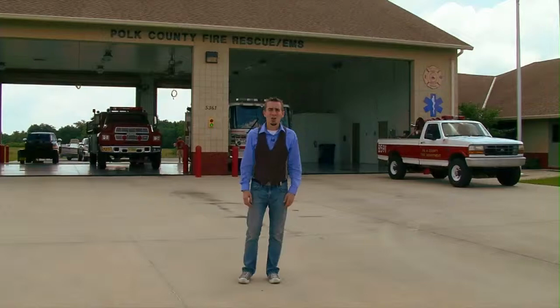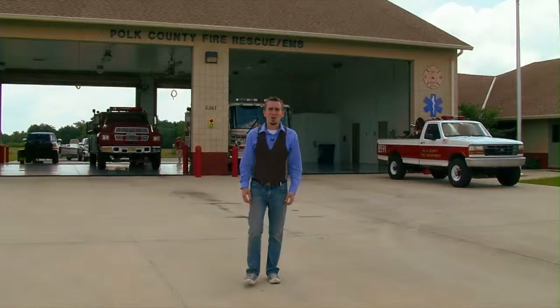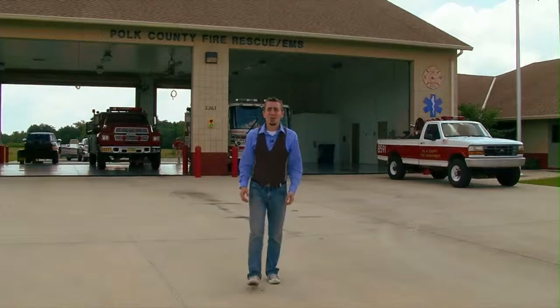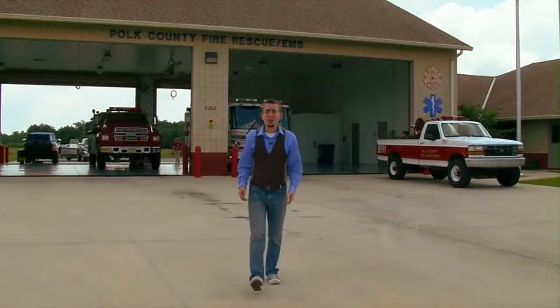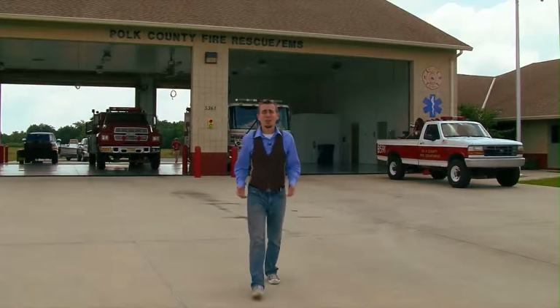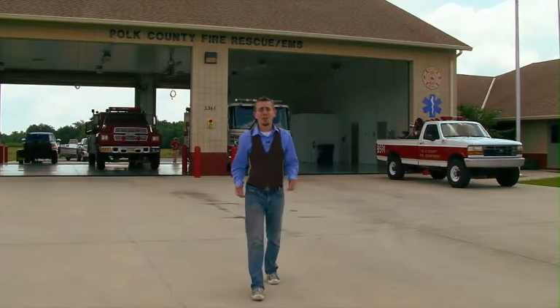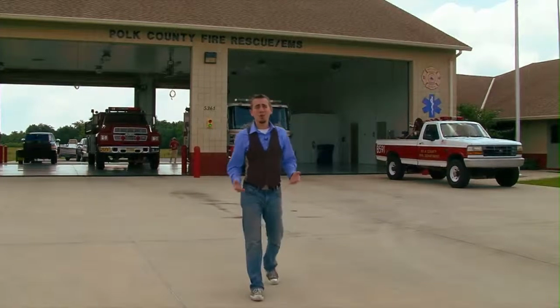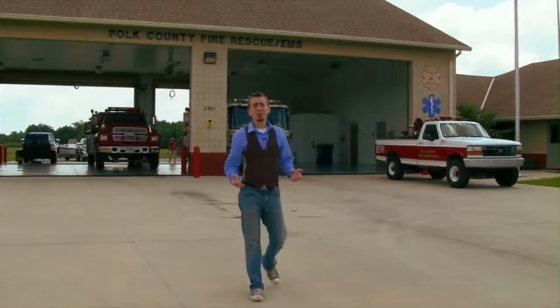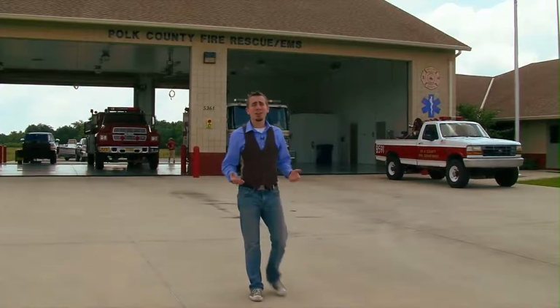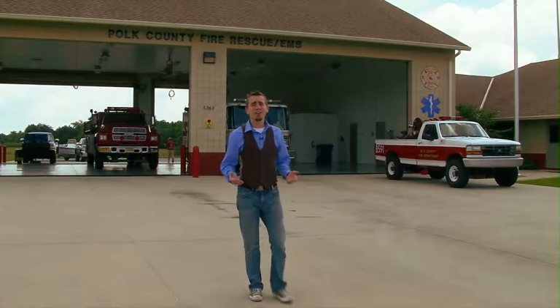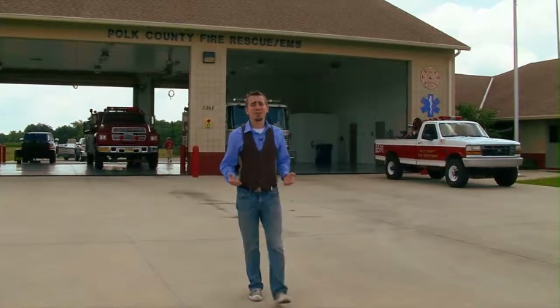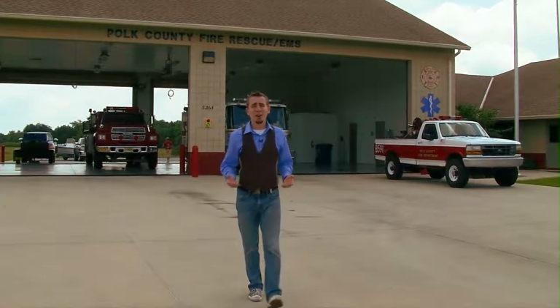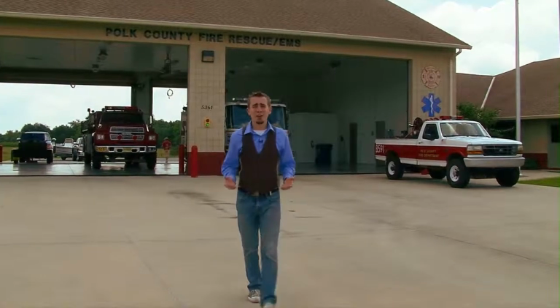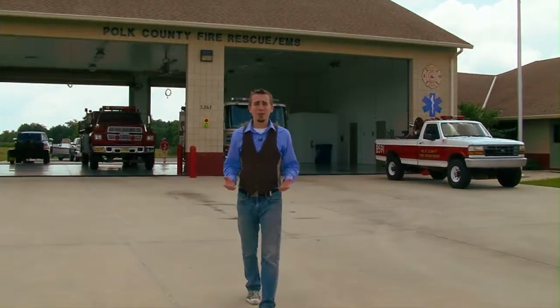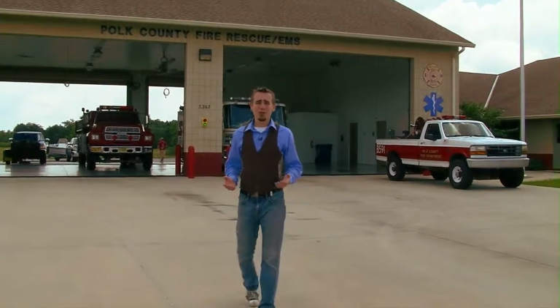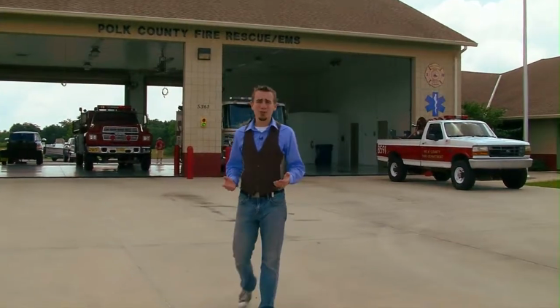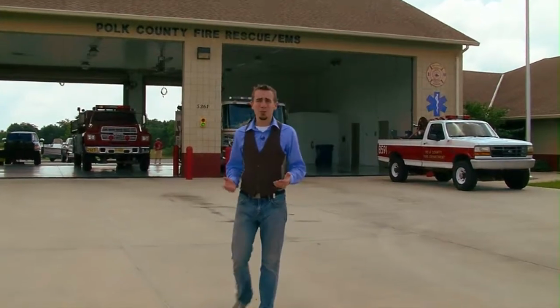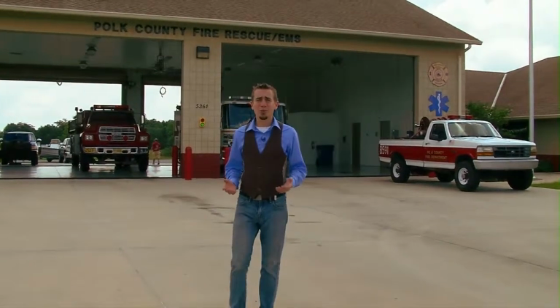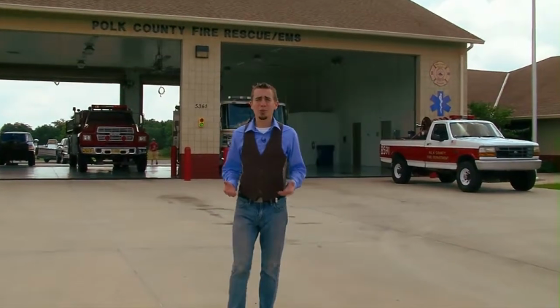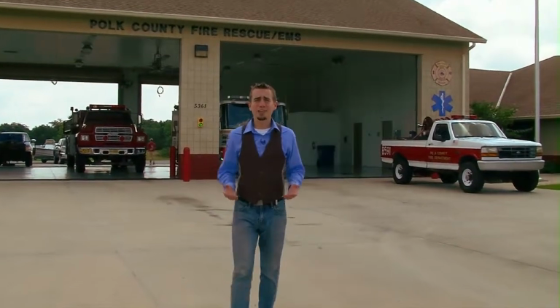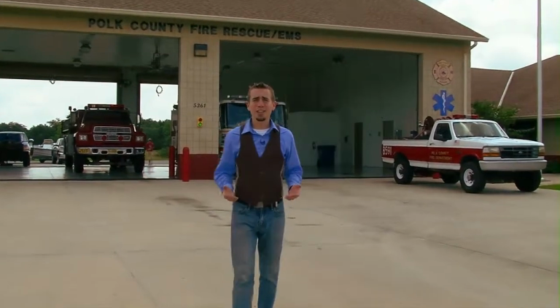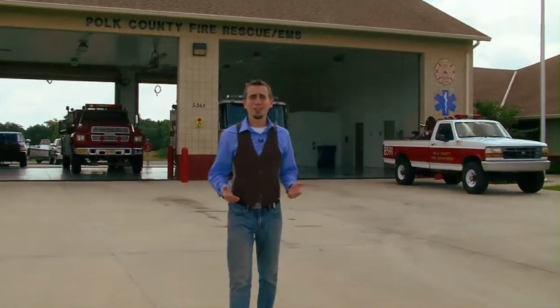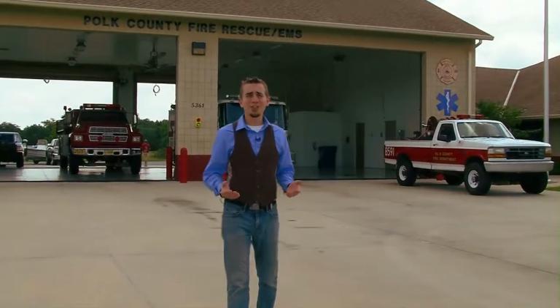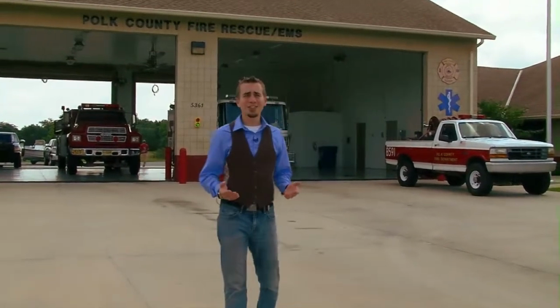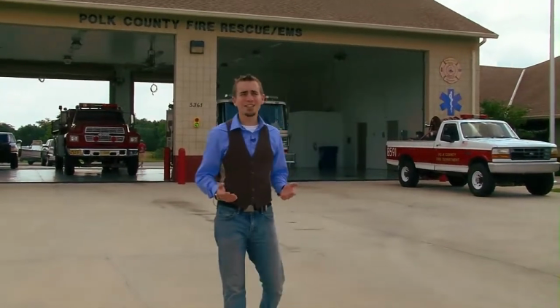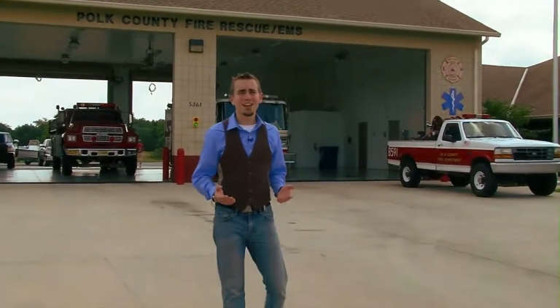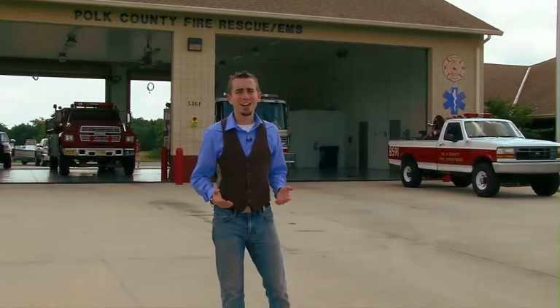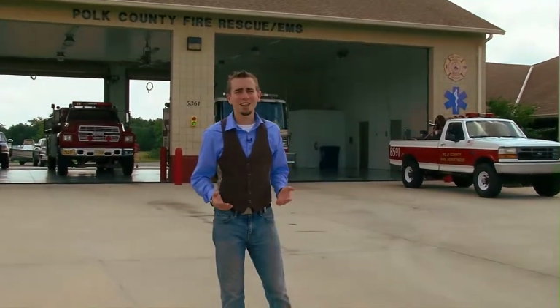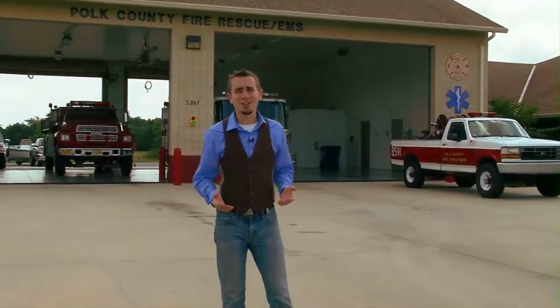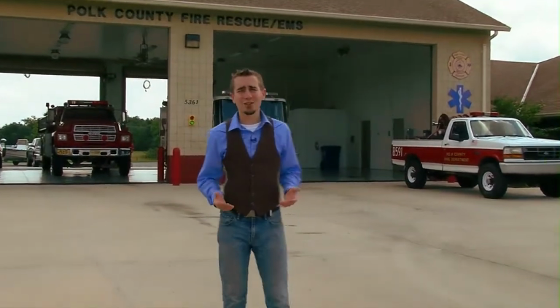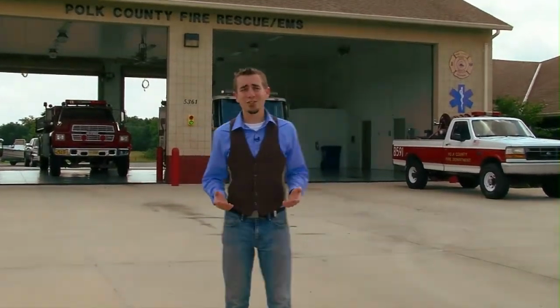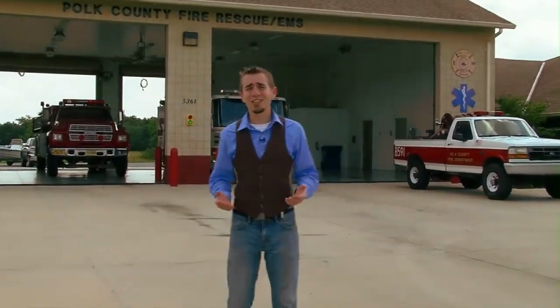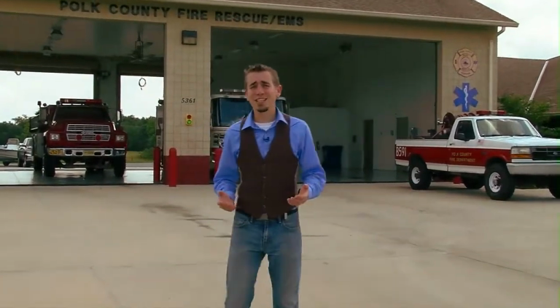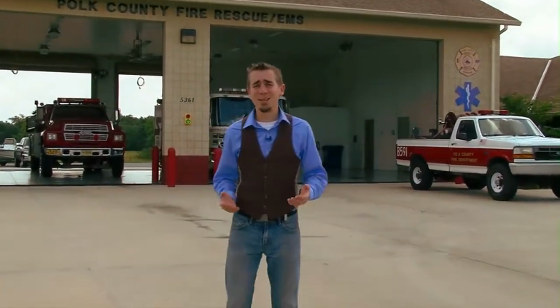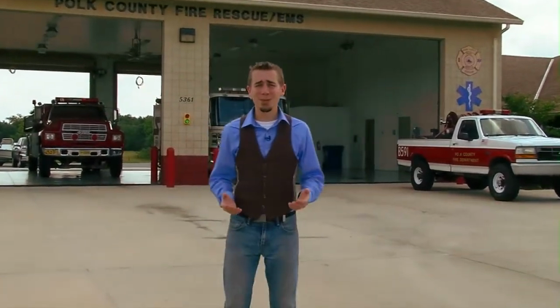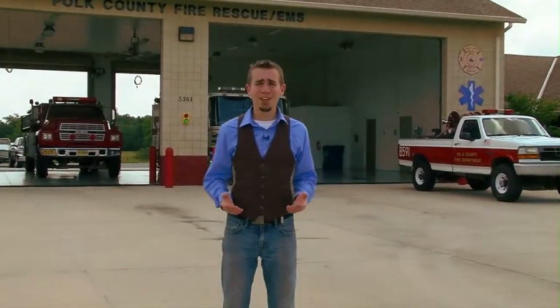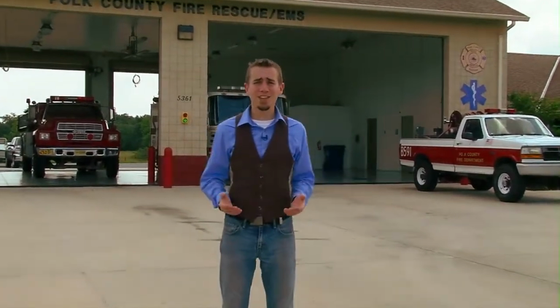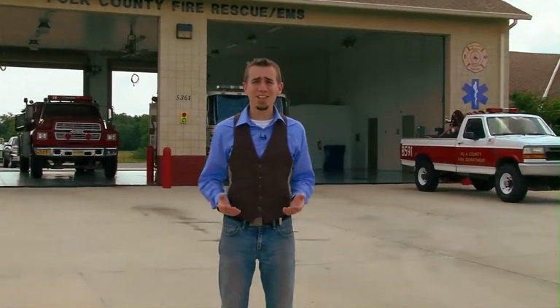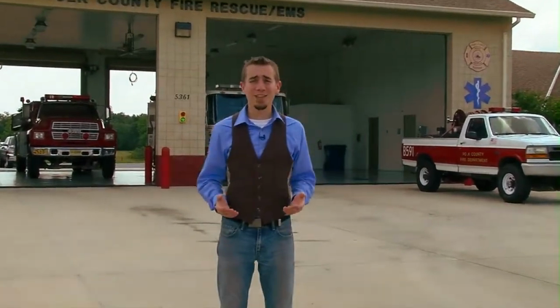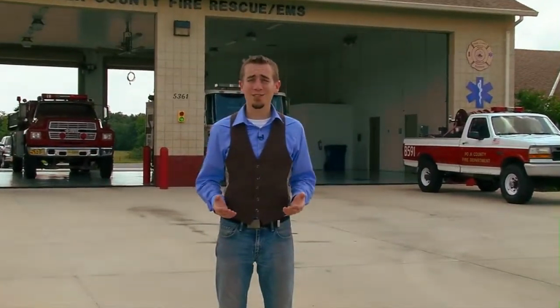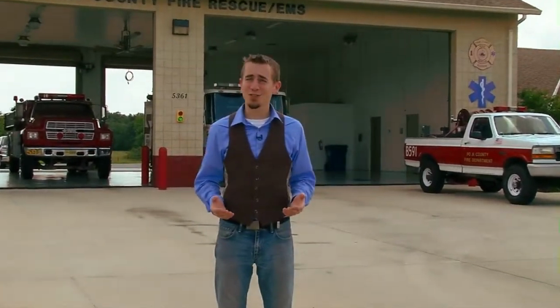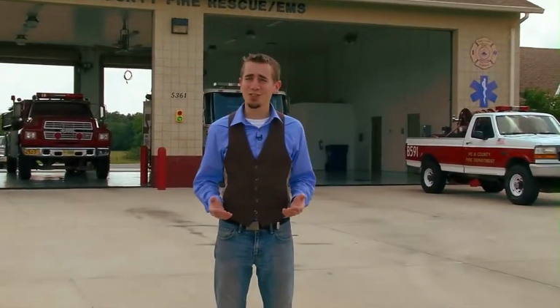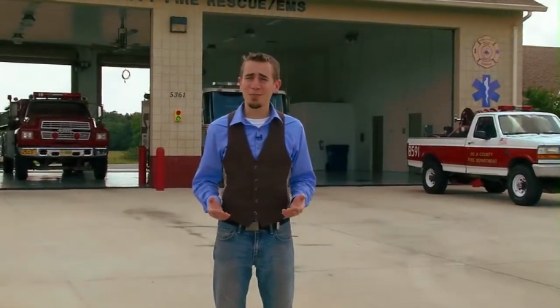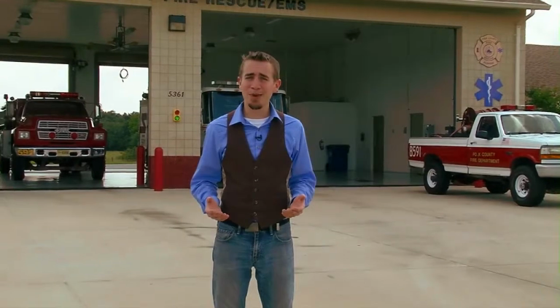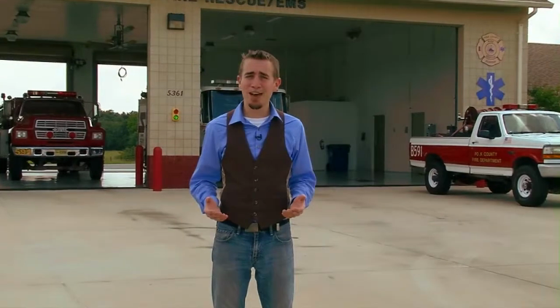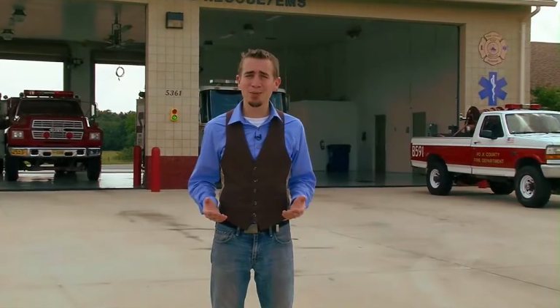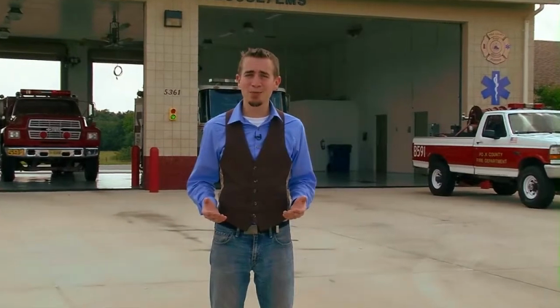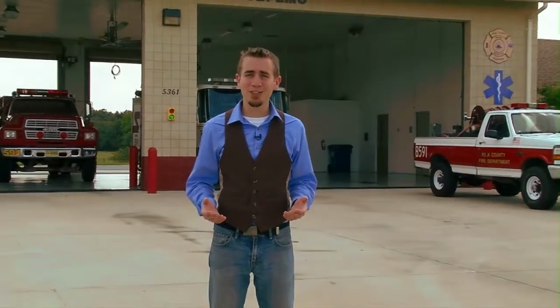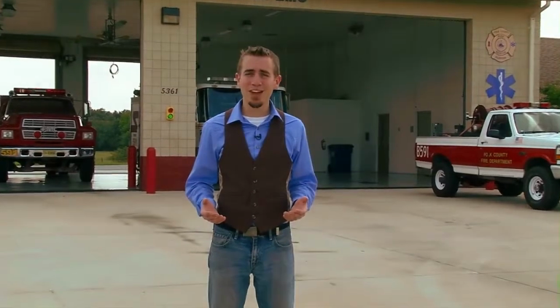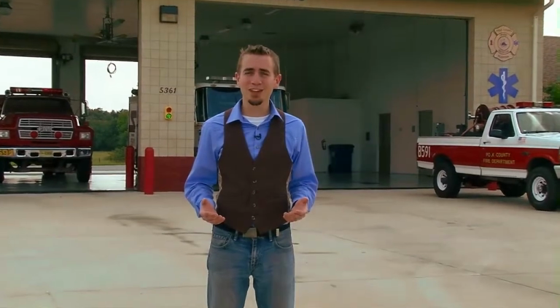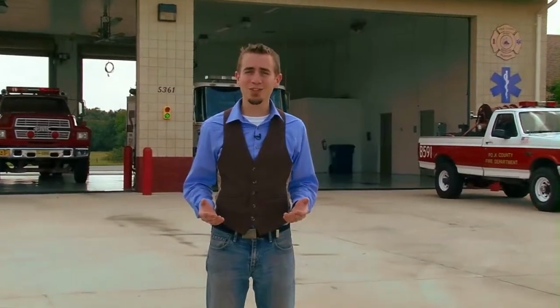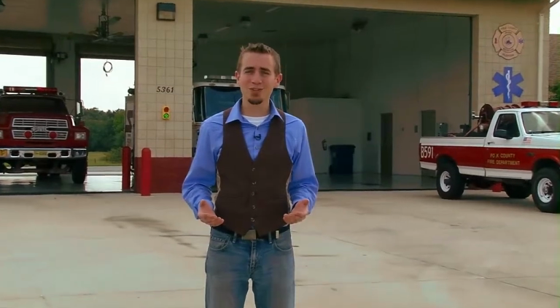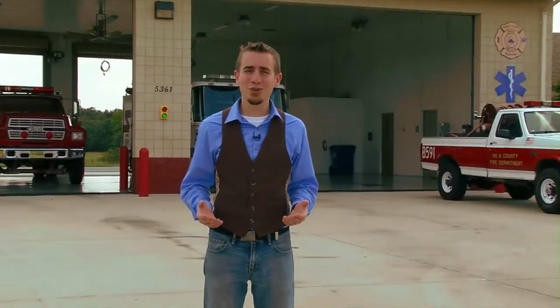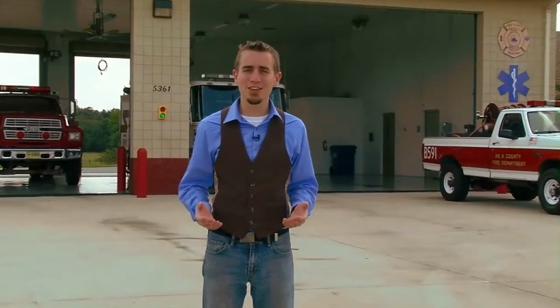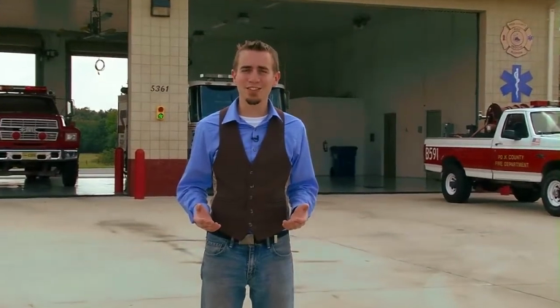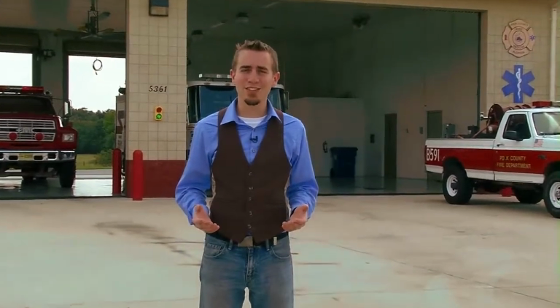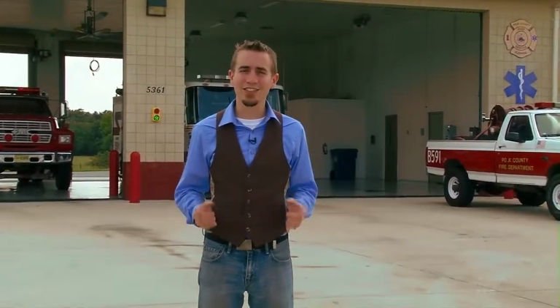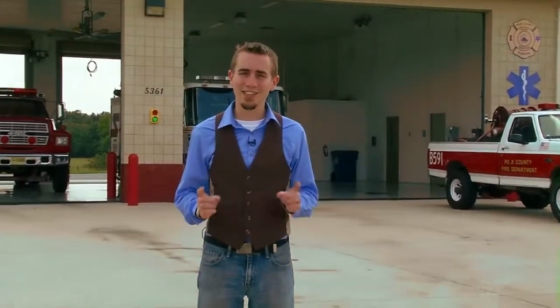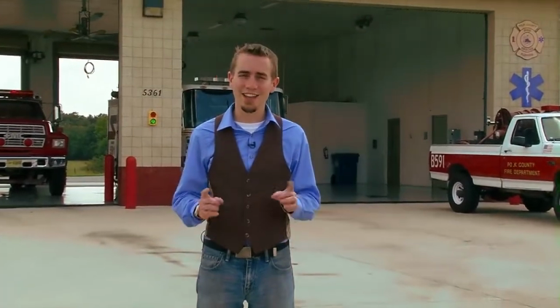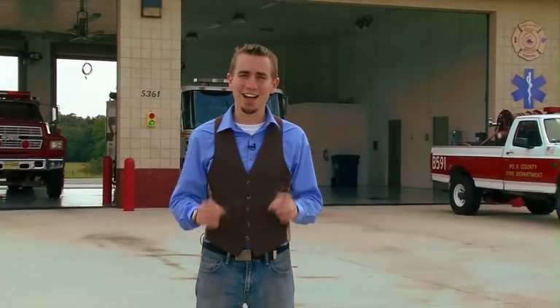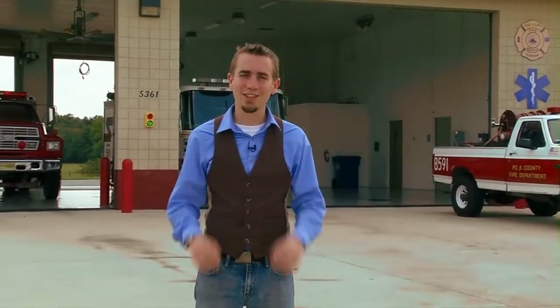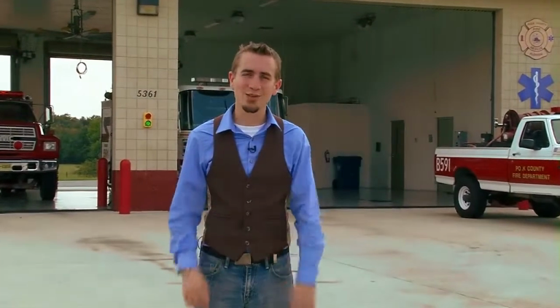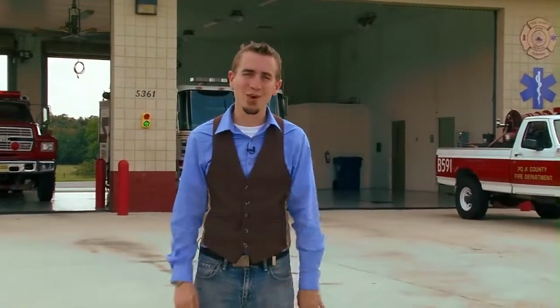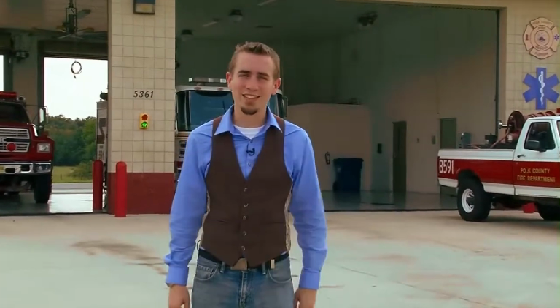We're here at Polk County Fire Rescue where we're going to take a look at the science that goes into keeping us safe. So sit back, relax, and join us on this science quest.